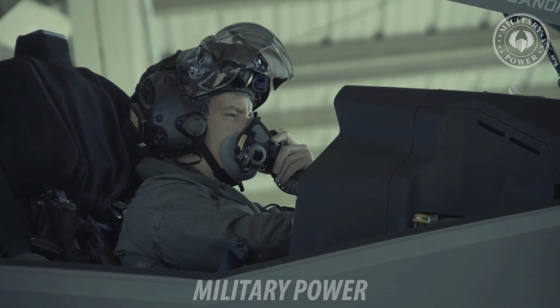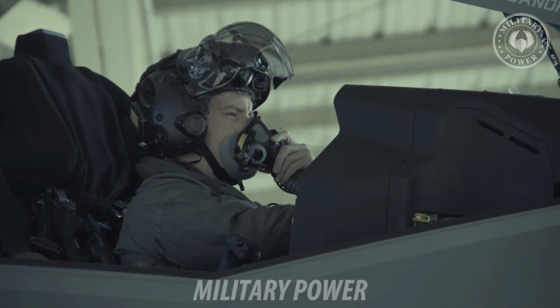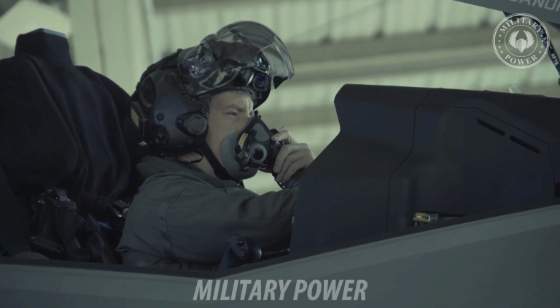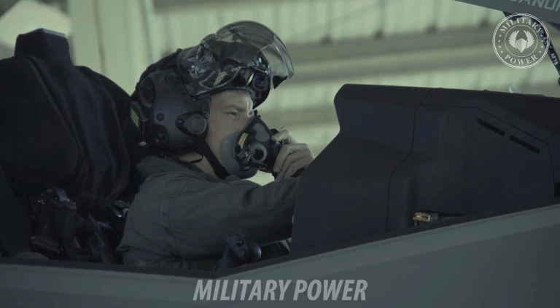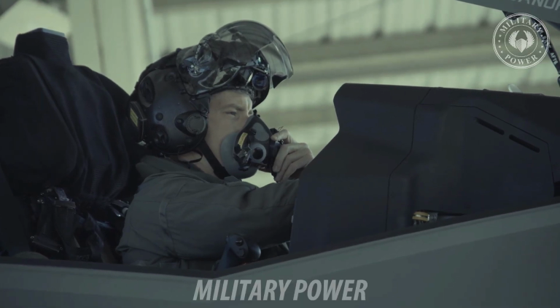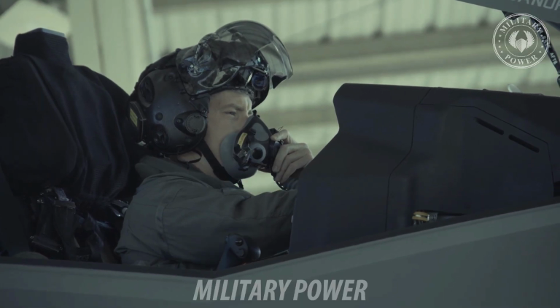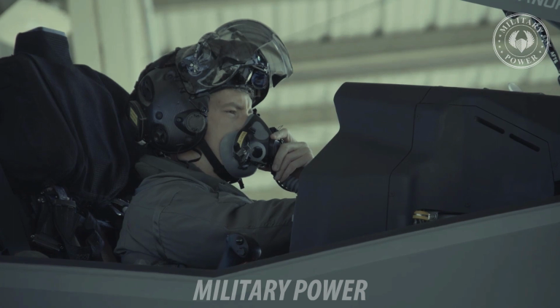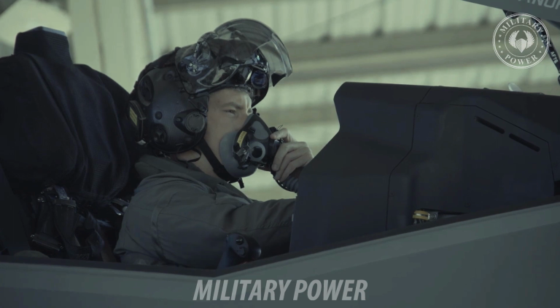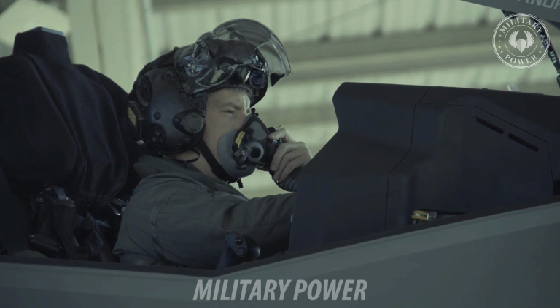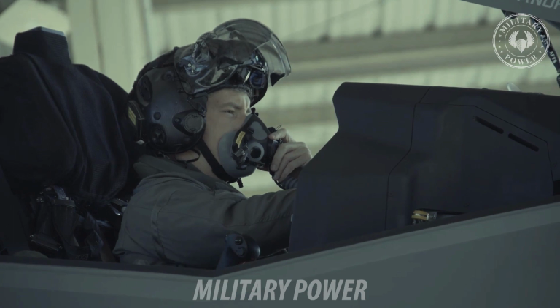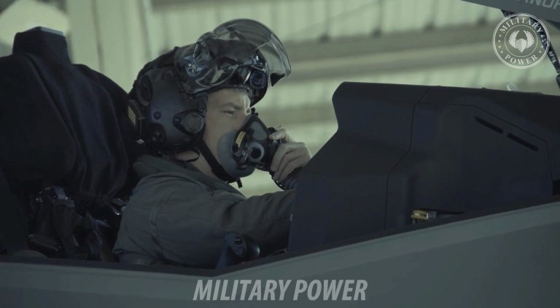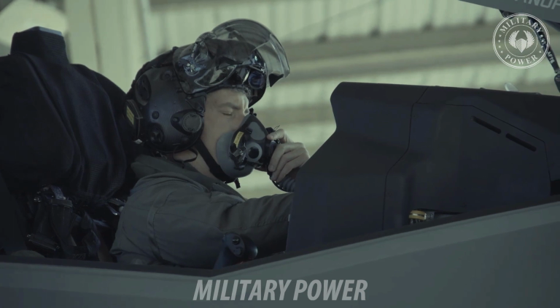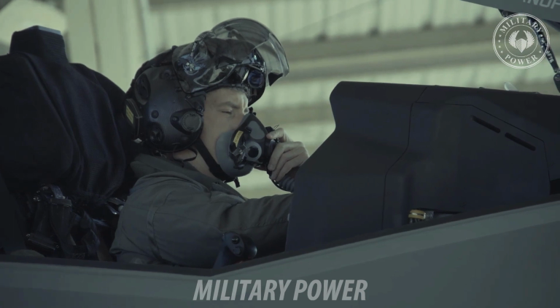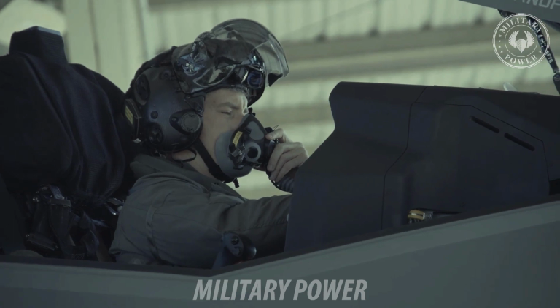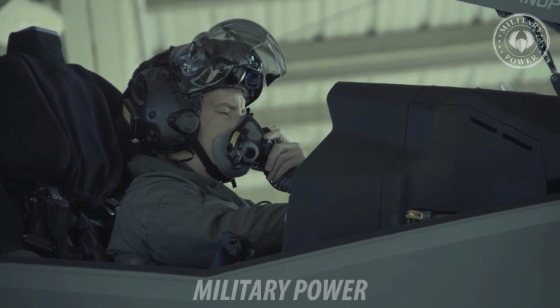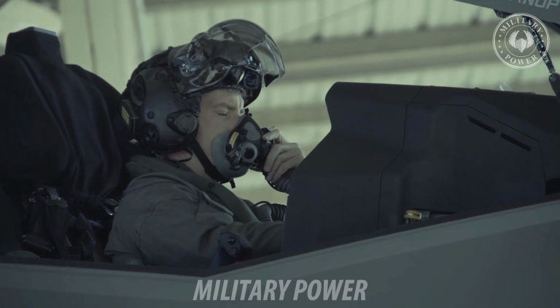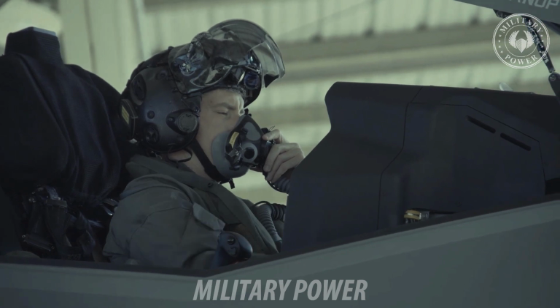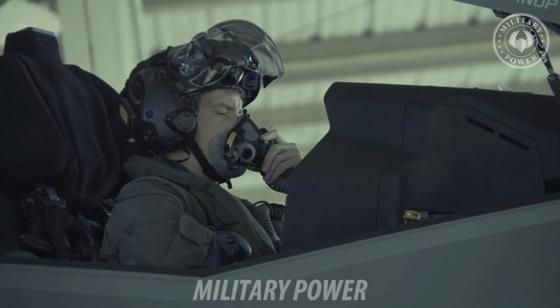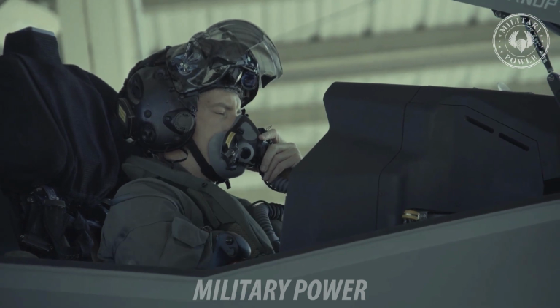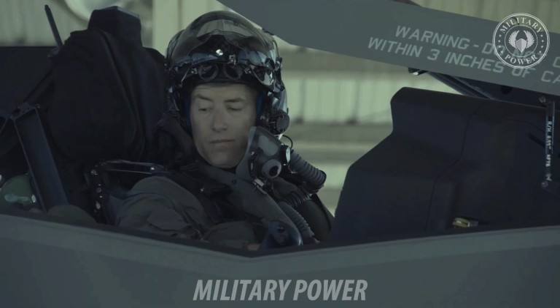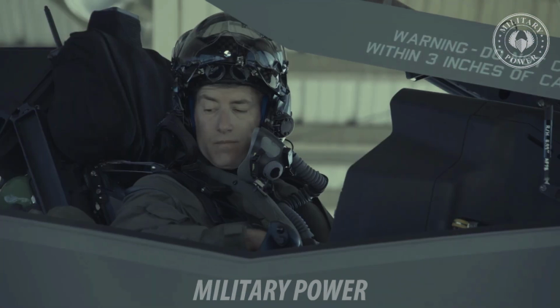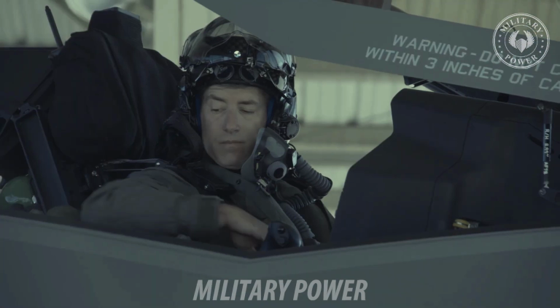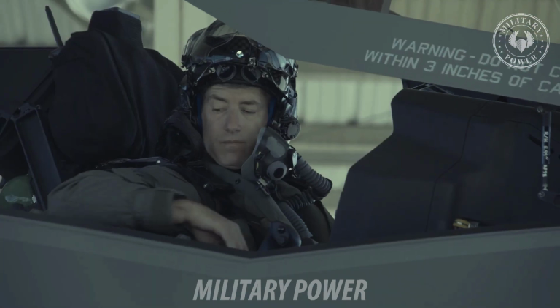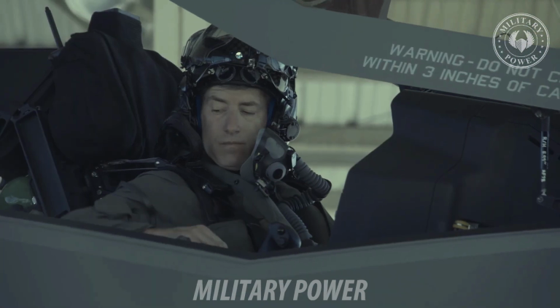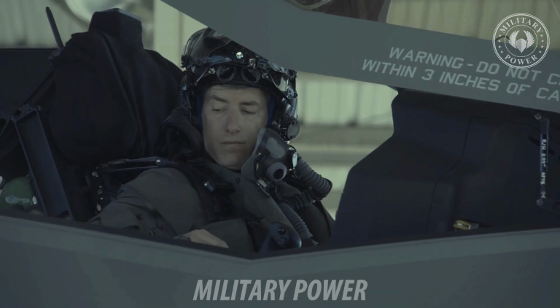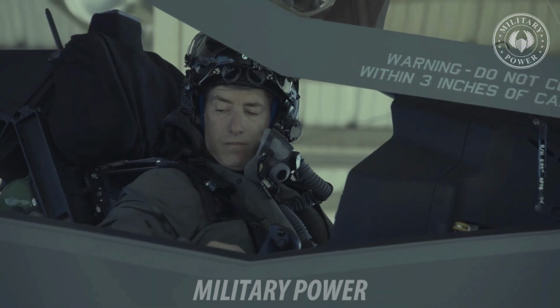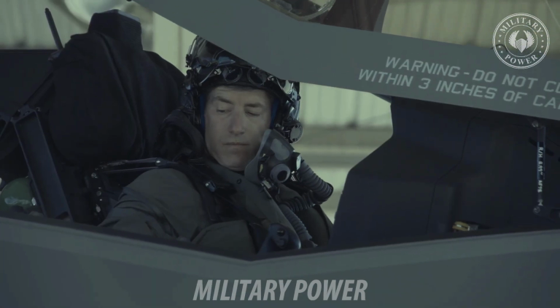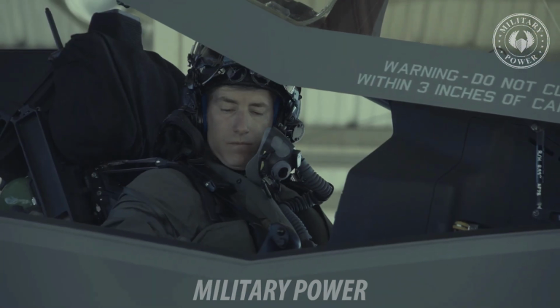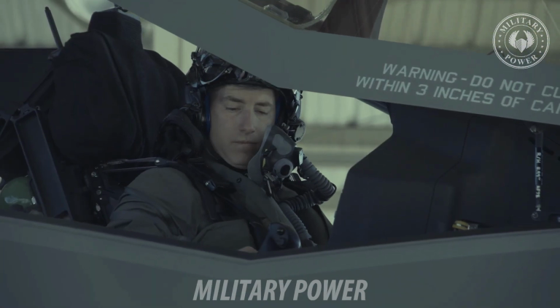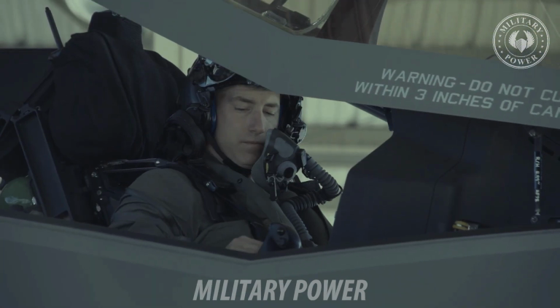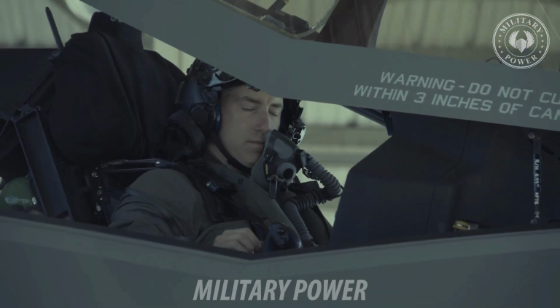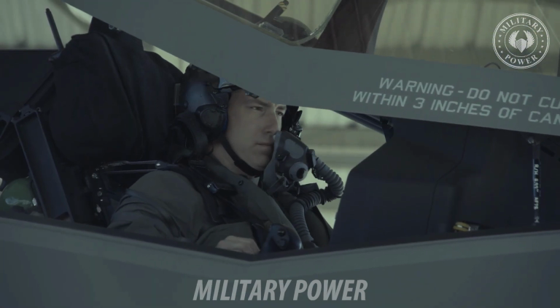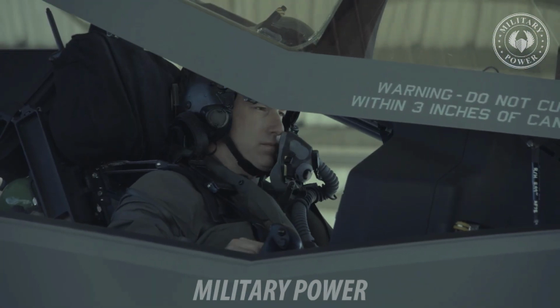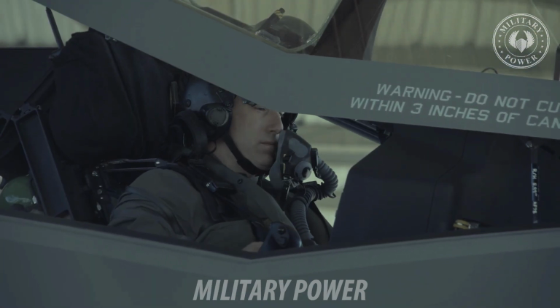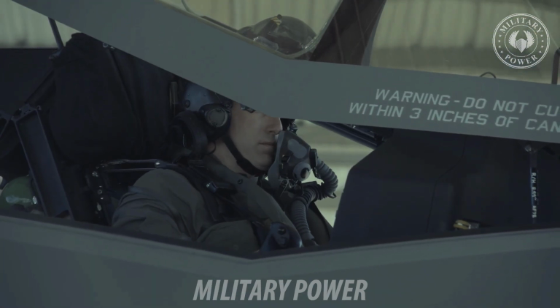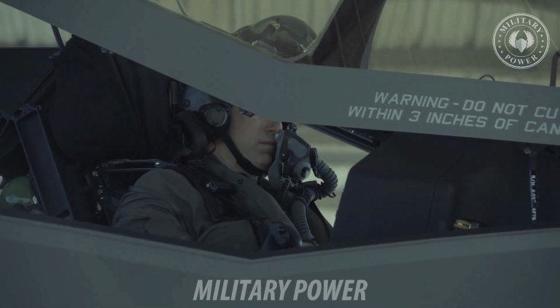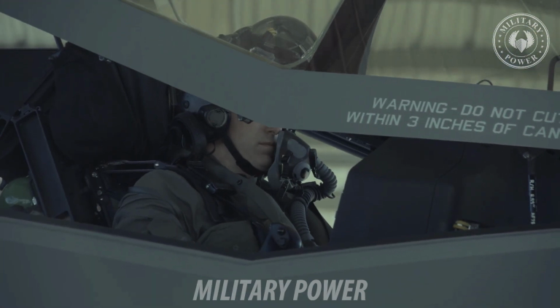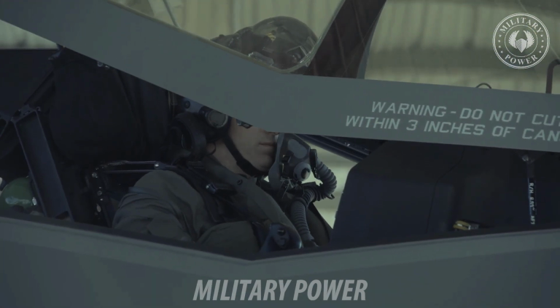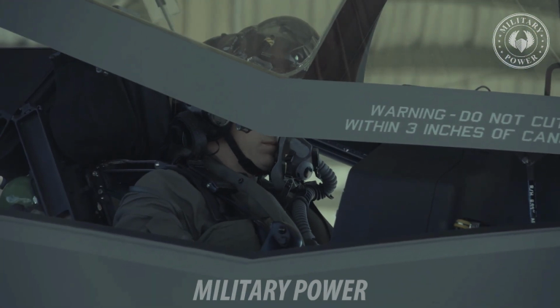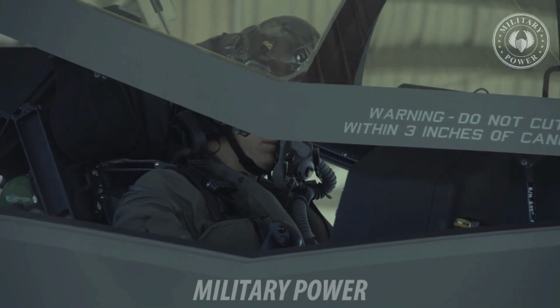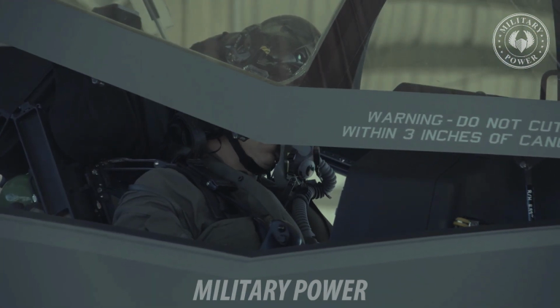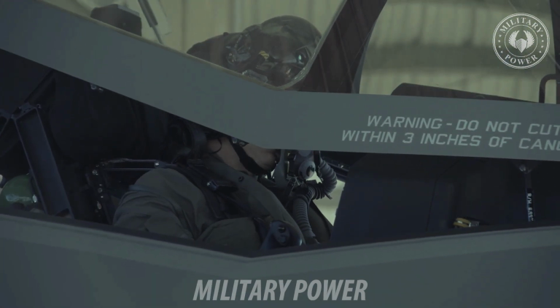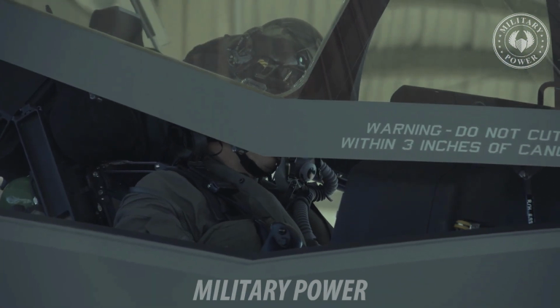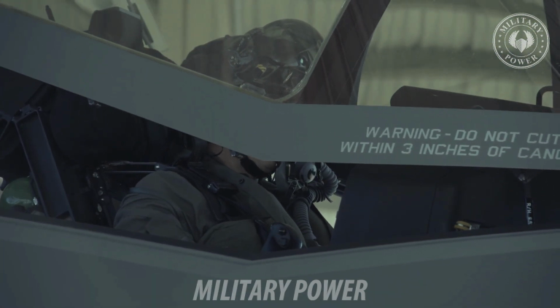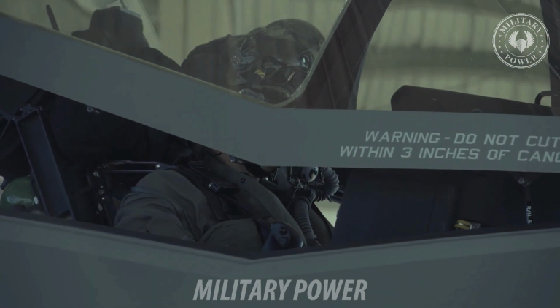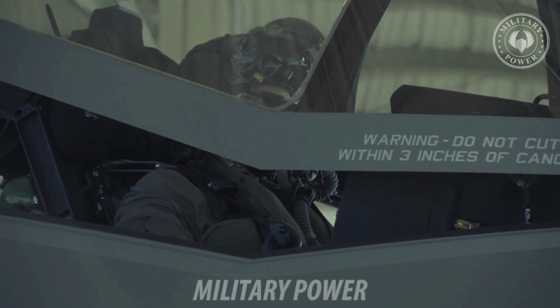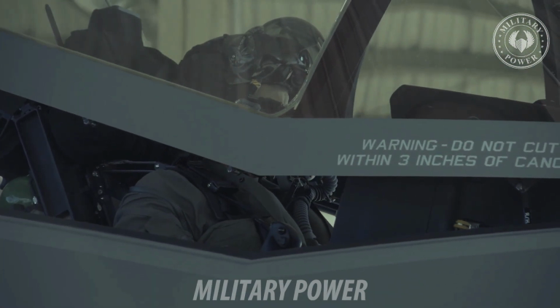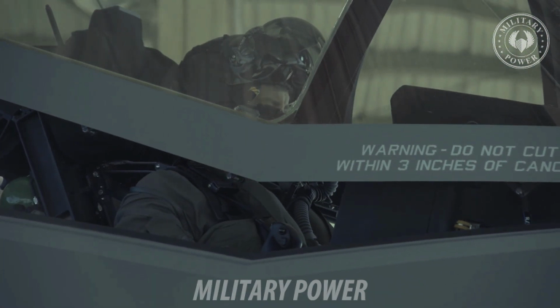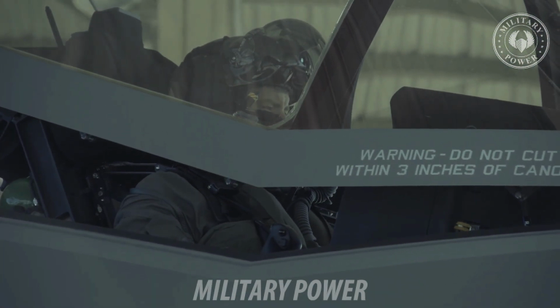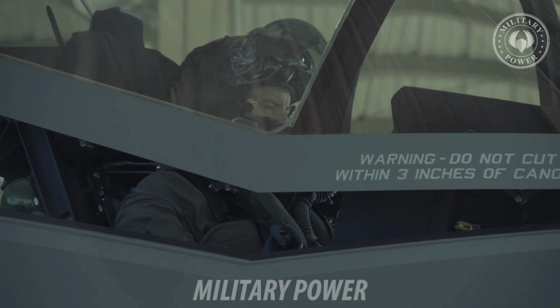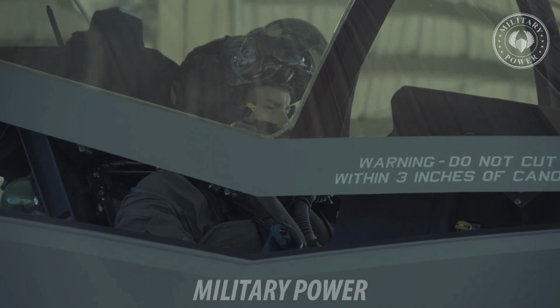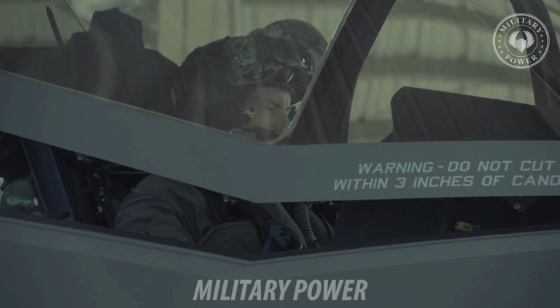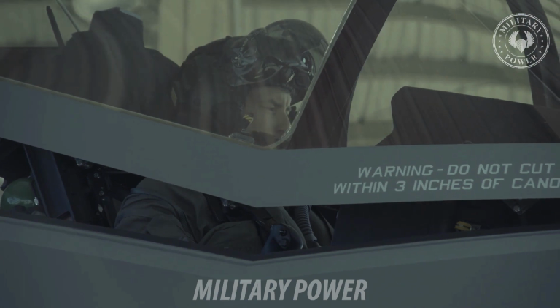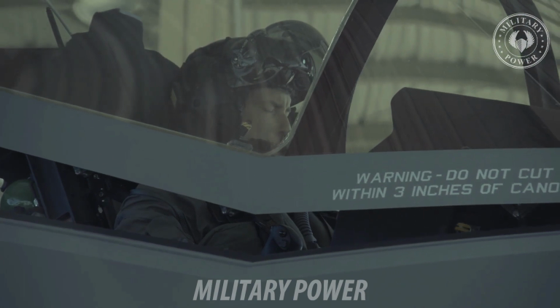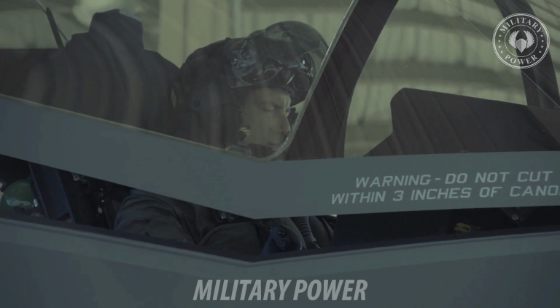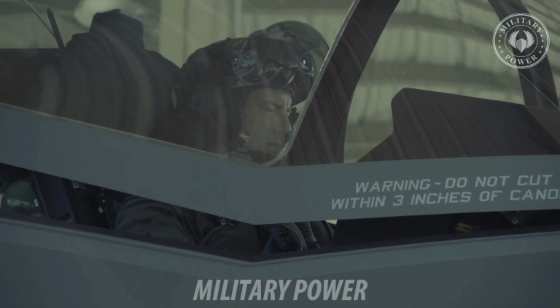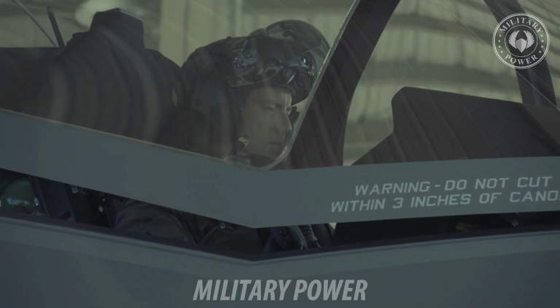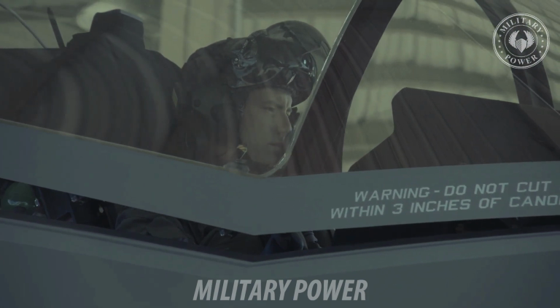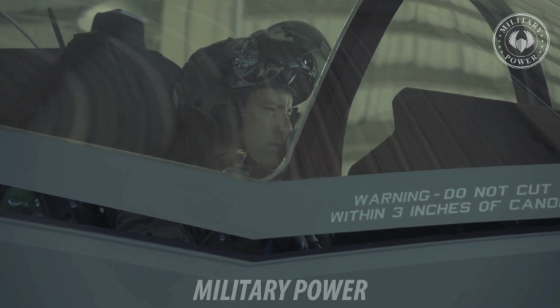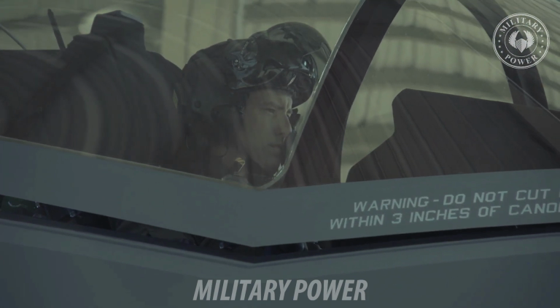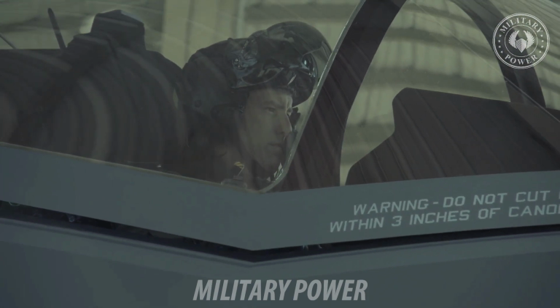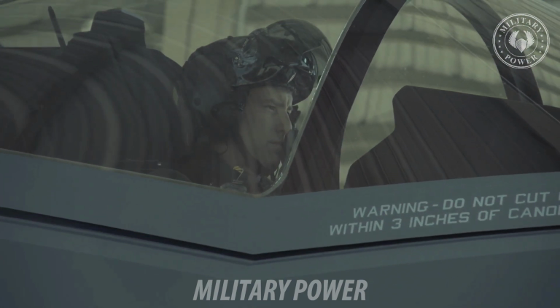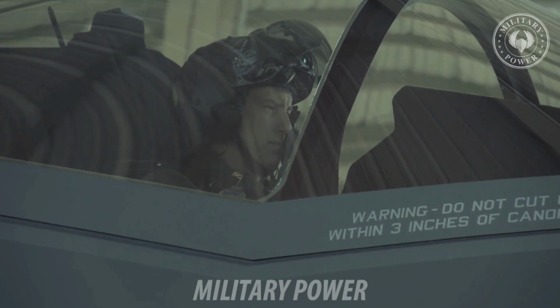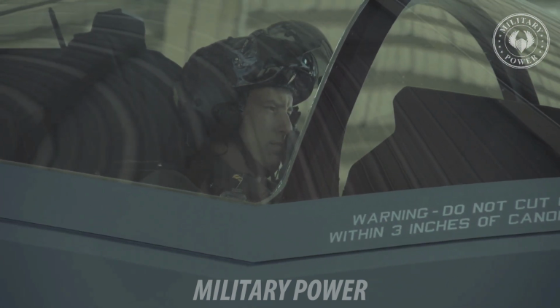Currently, the F-35 software is in its second of six phases, or blocks, updating throughout the course of the F-35's life cycle.